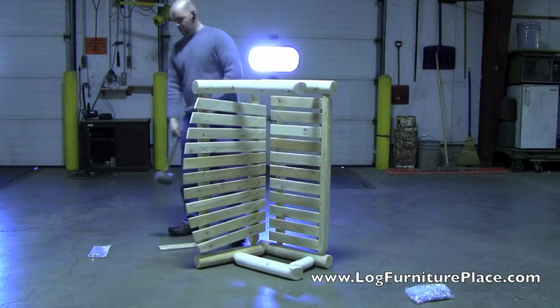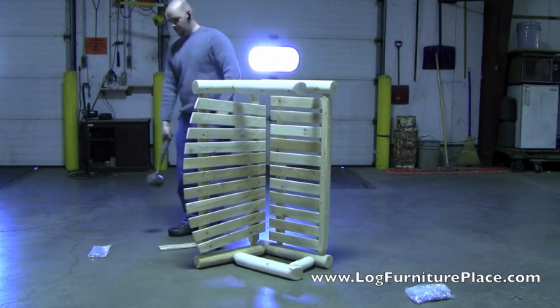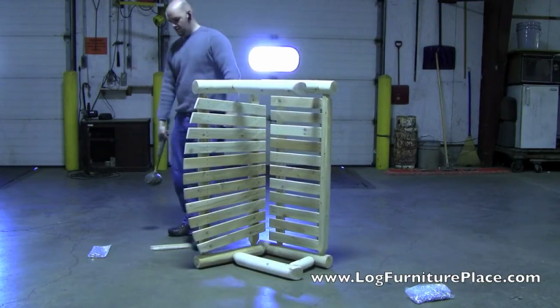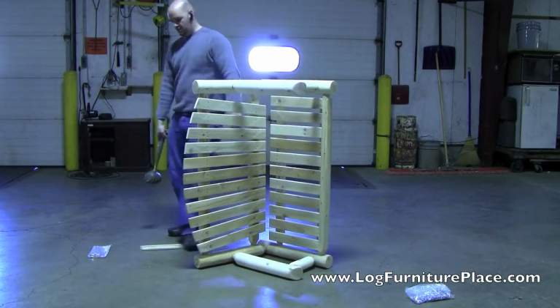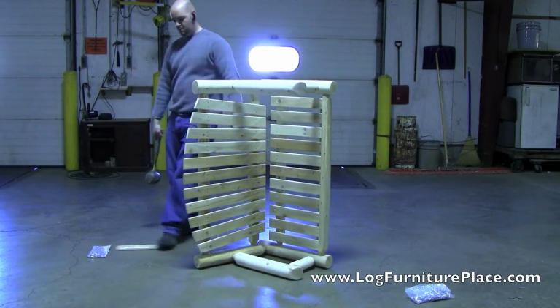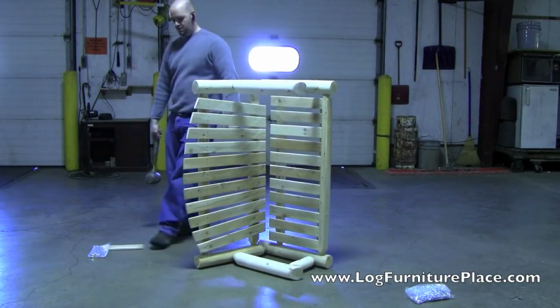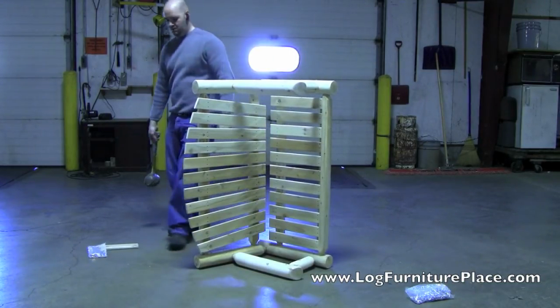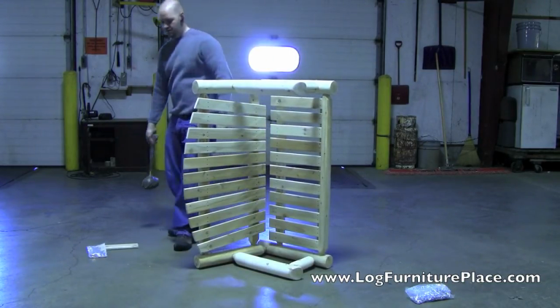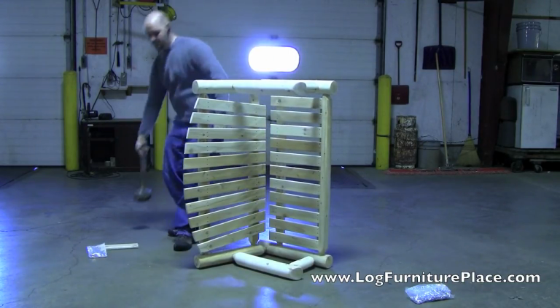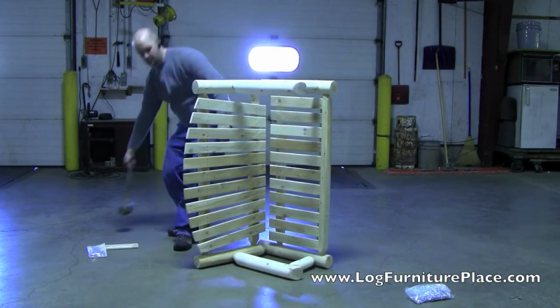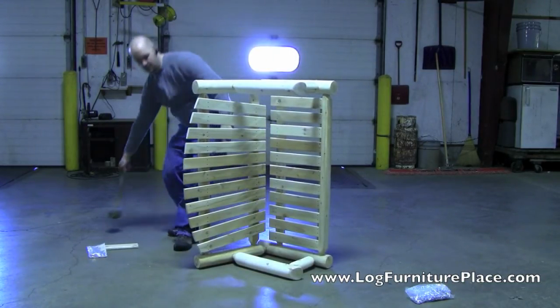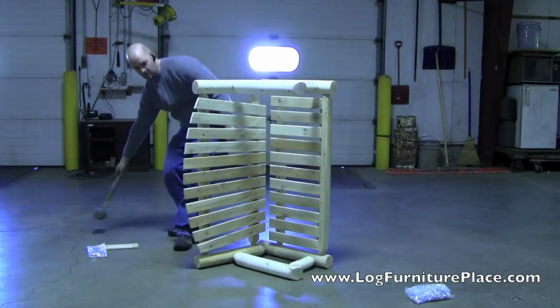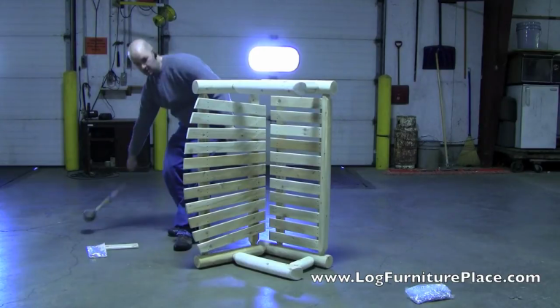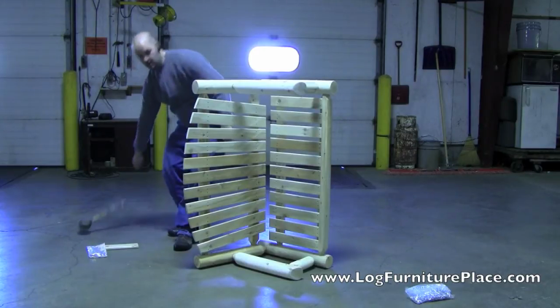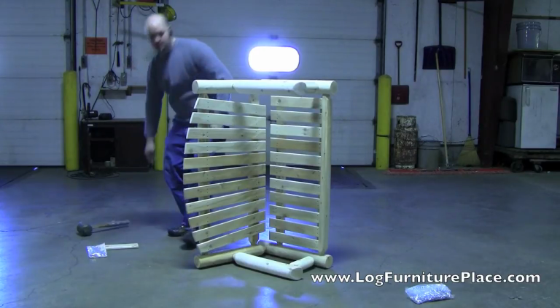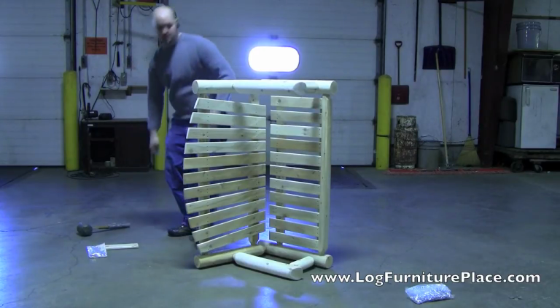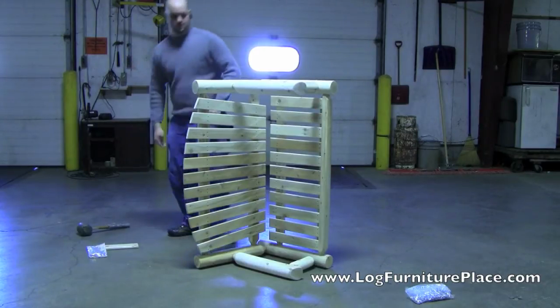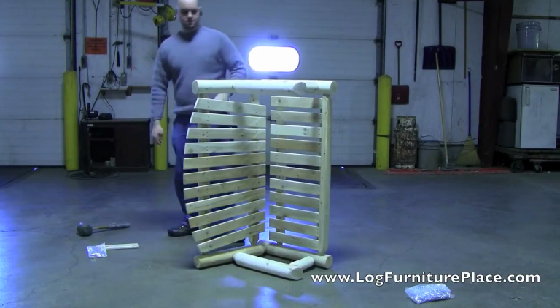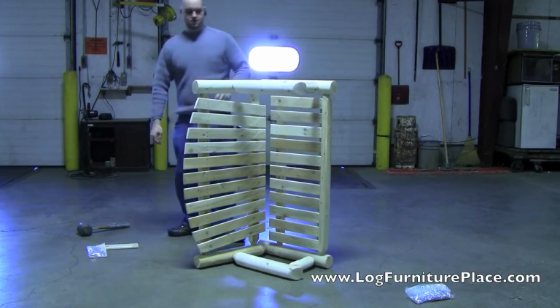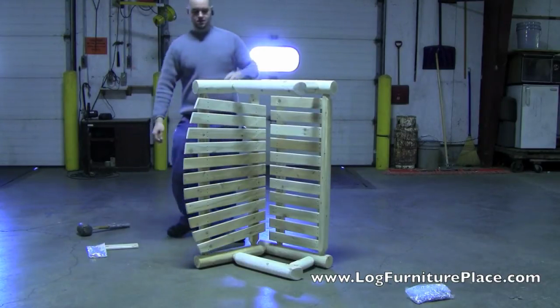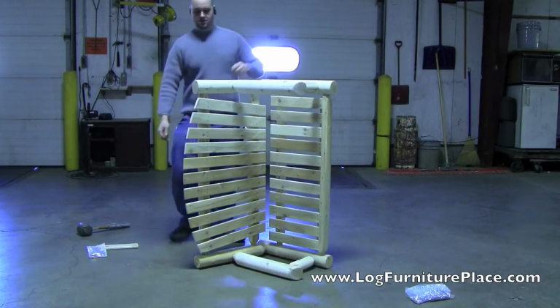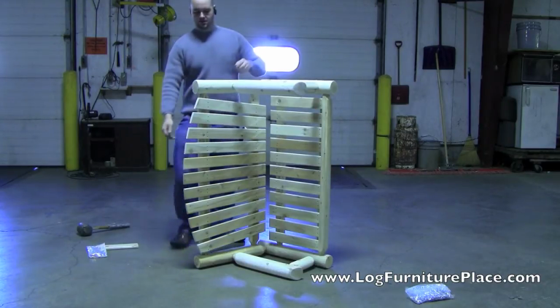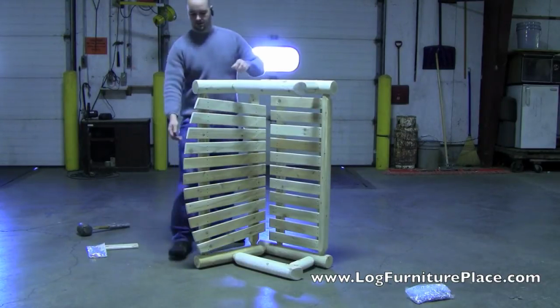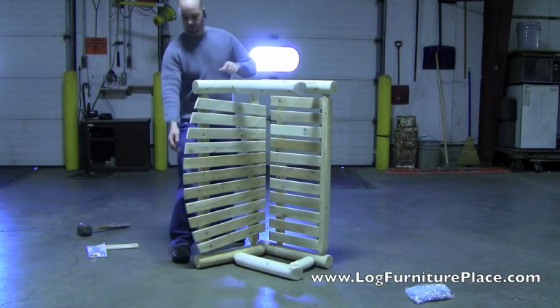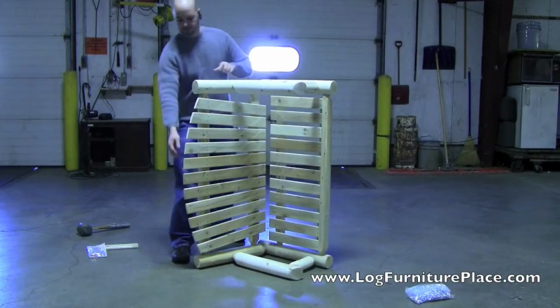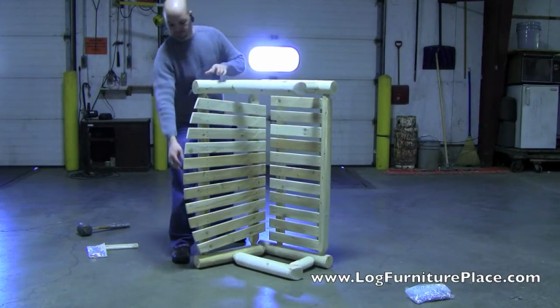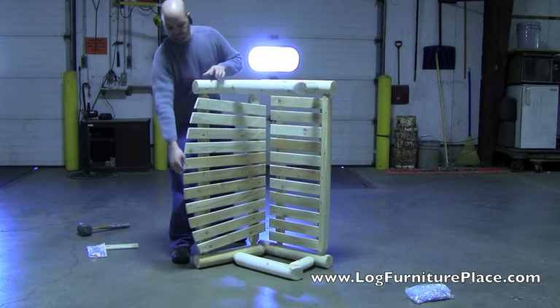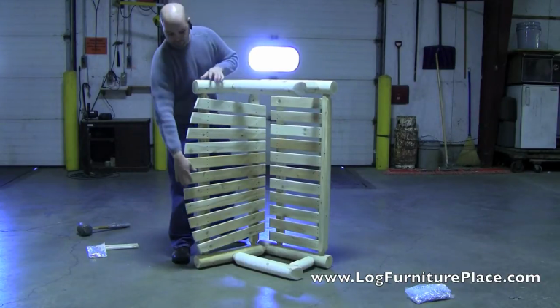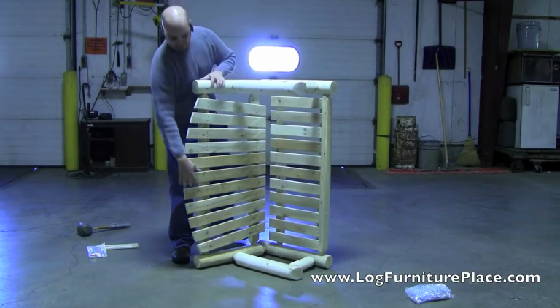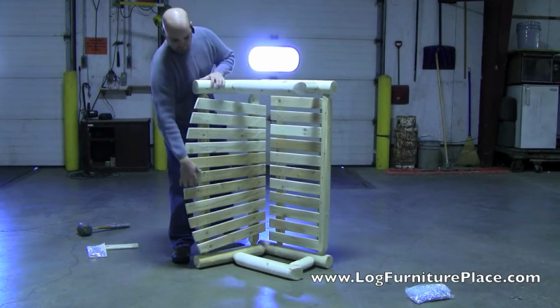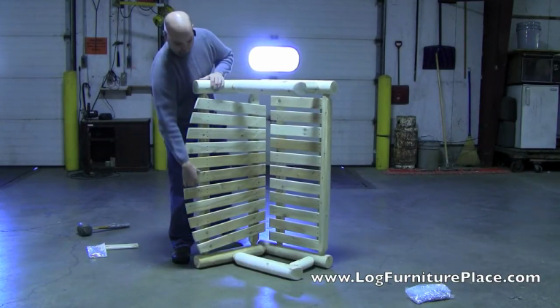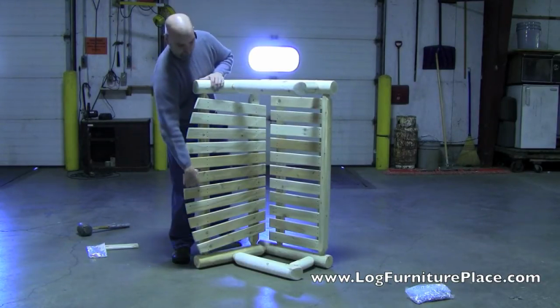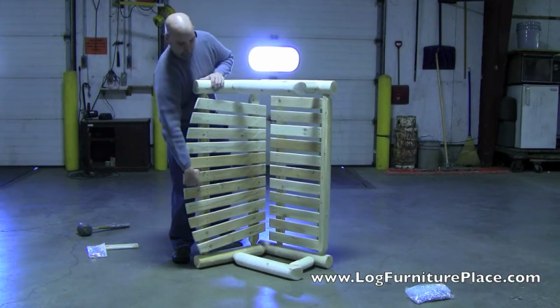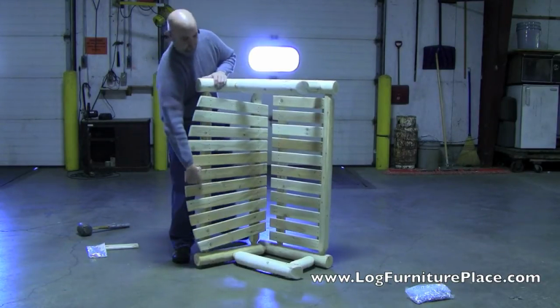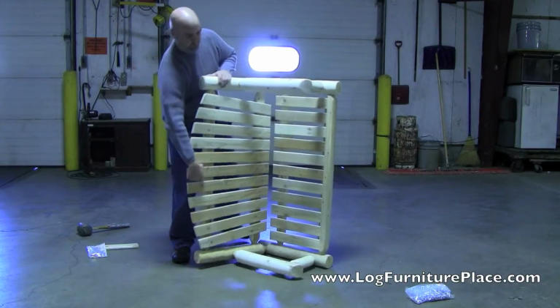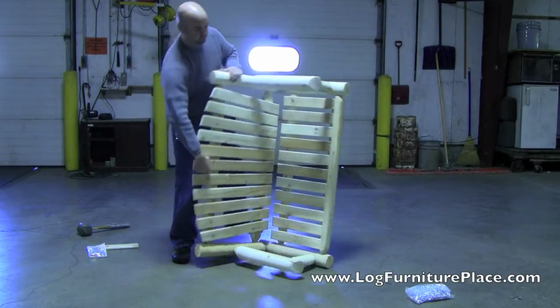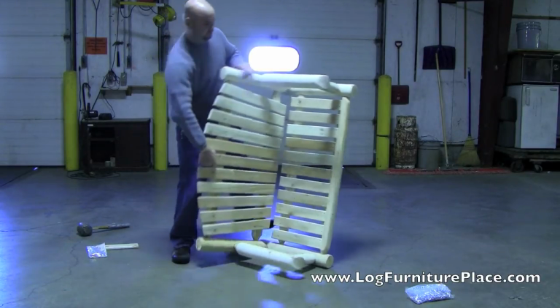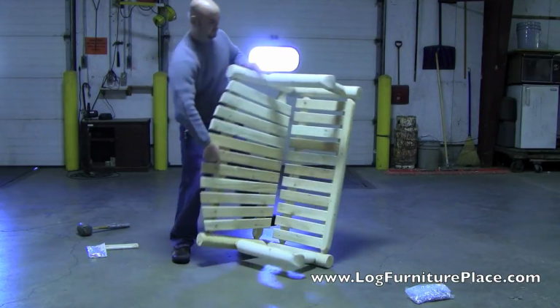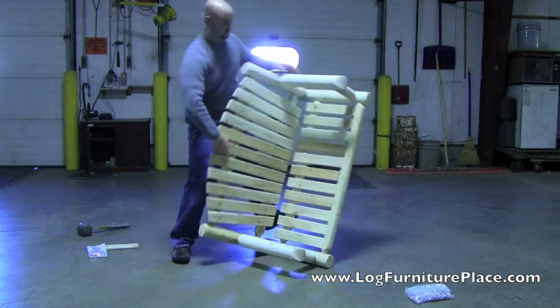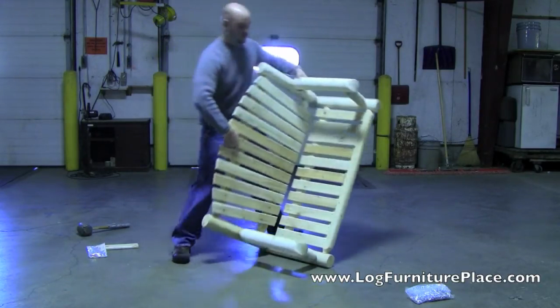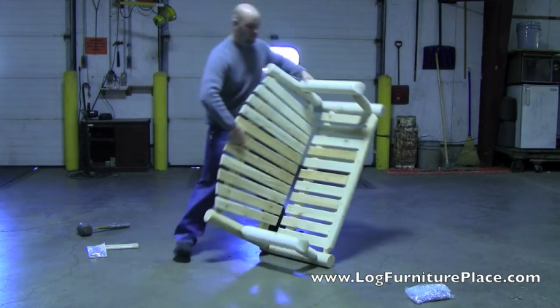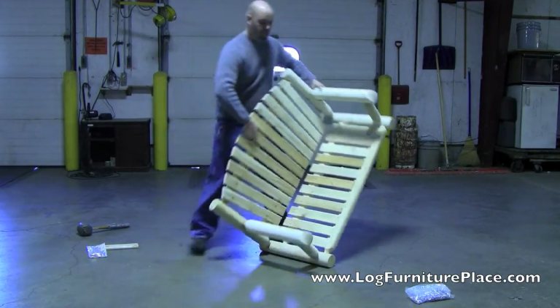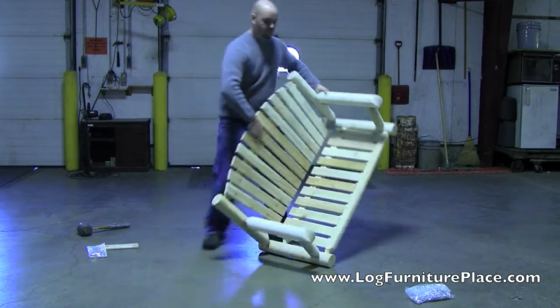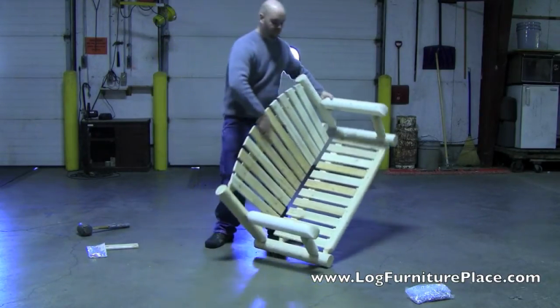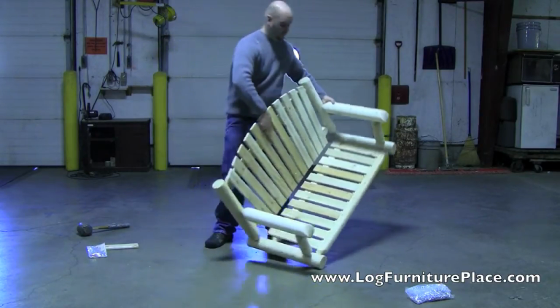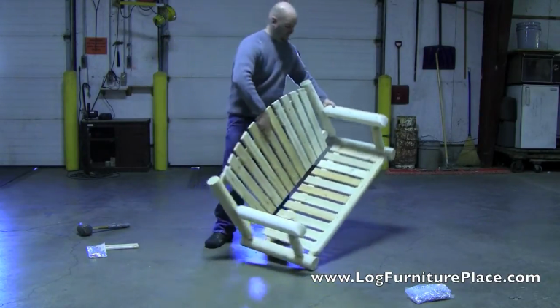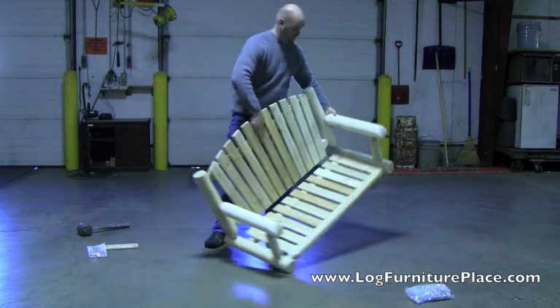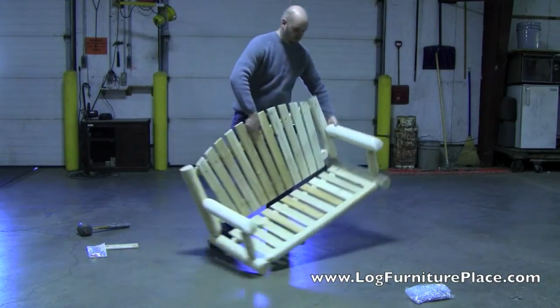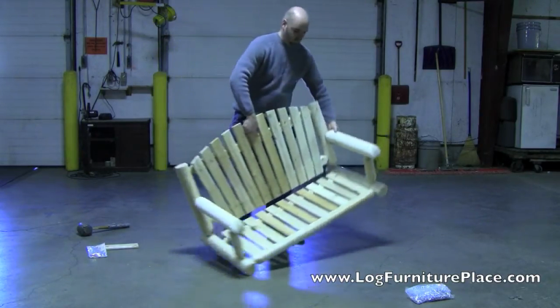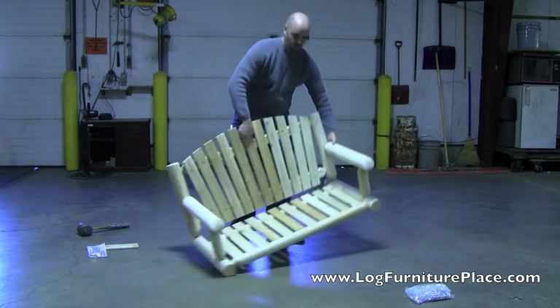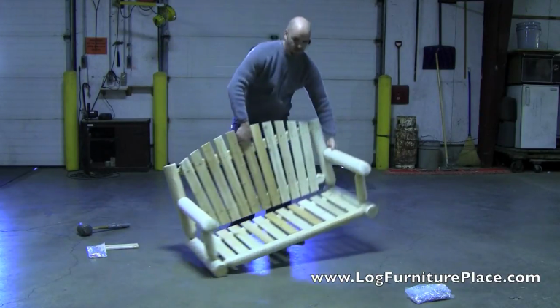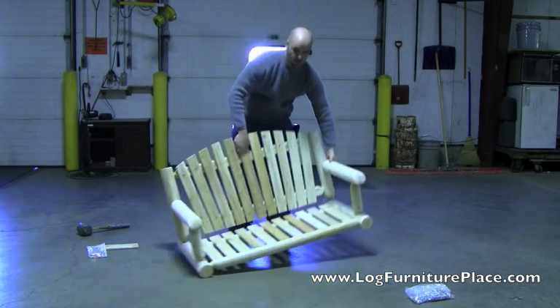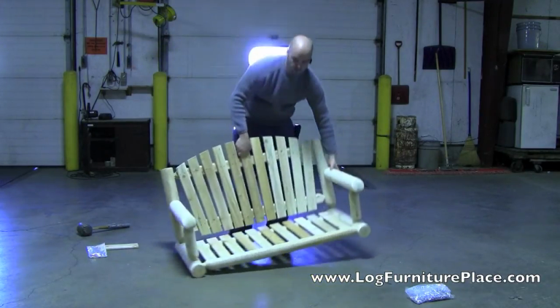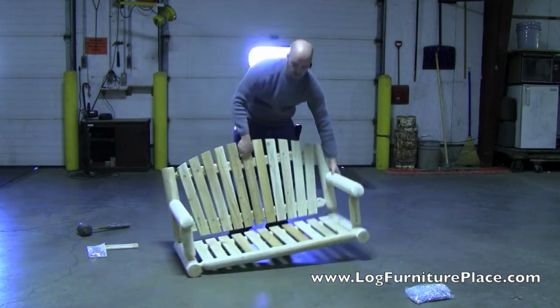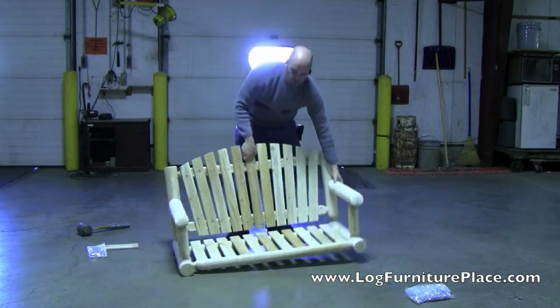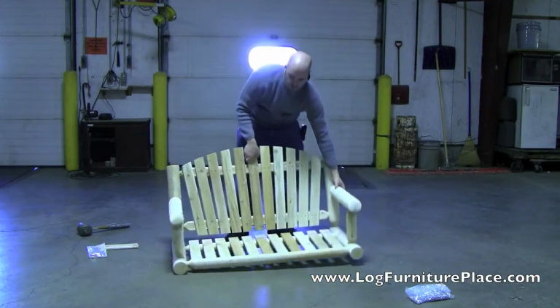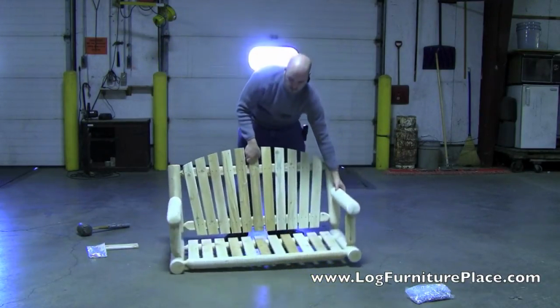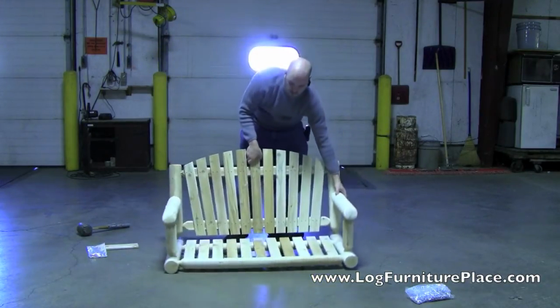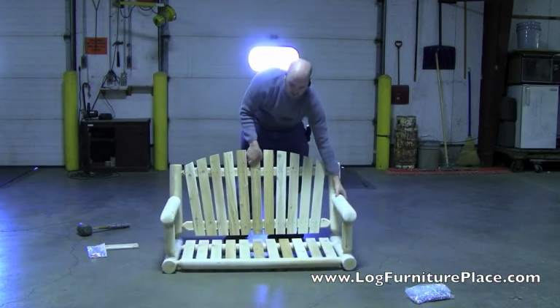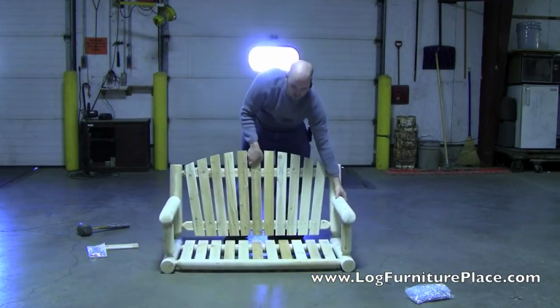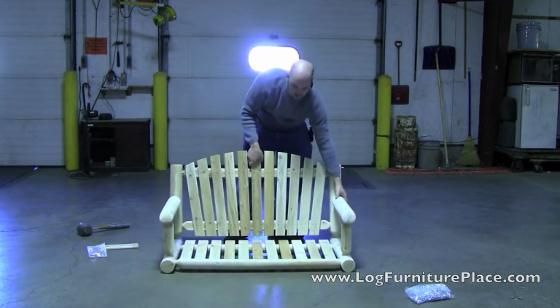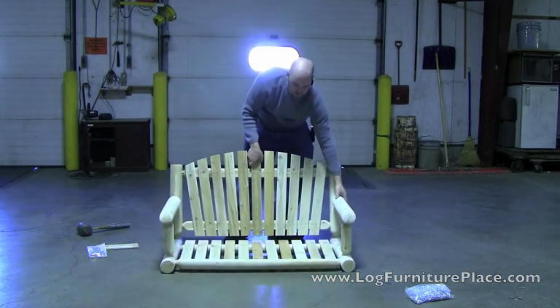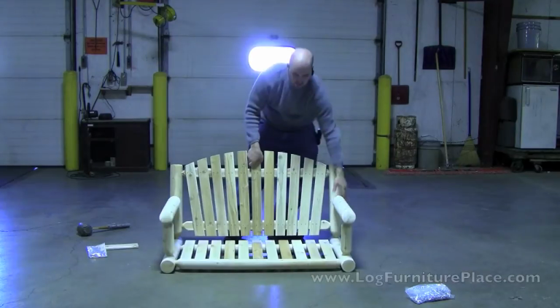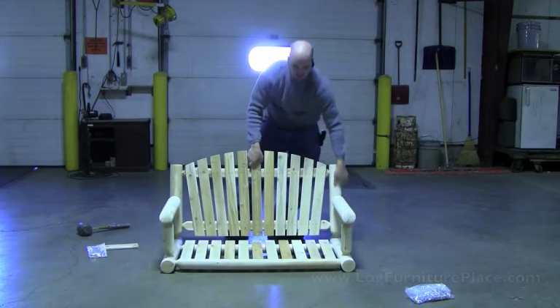The porch swing is all together. Let's come in and take a closer look at it.